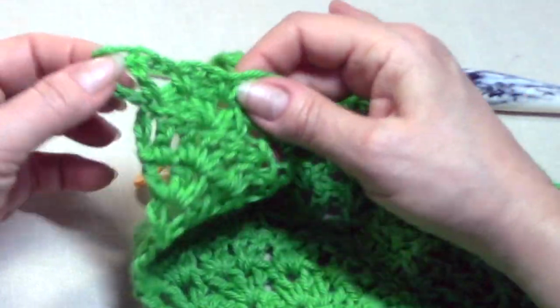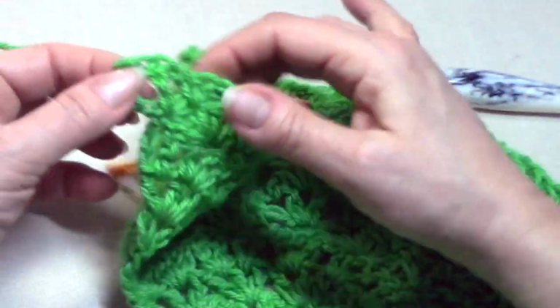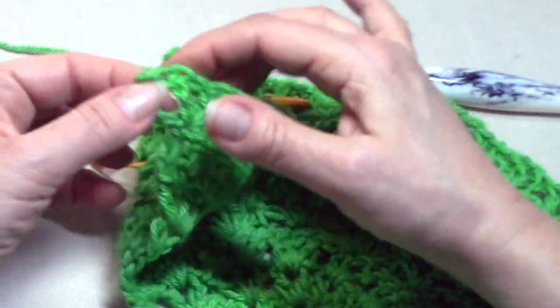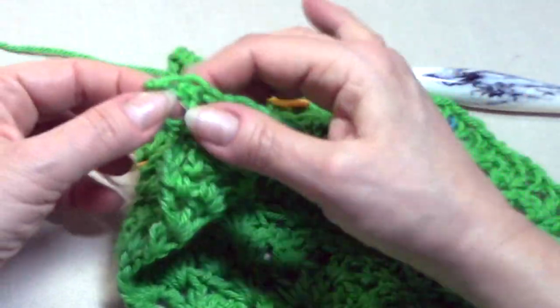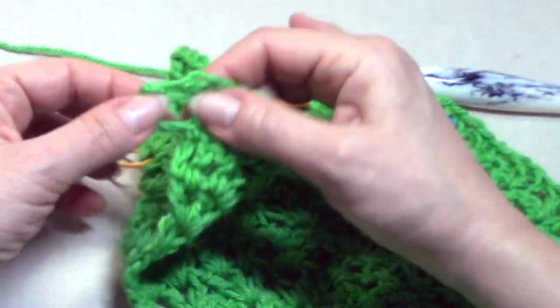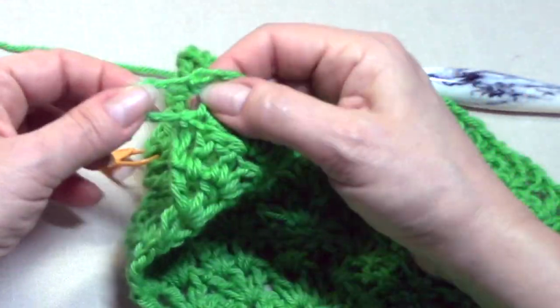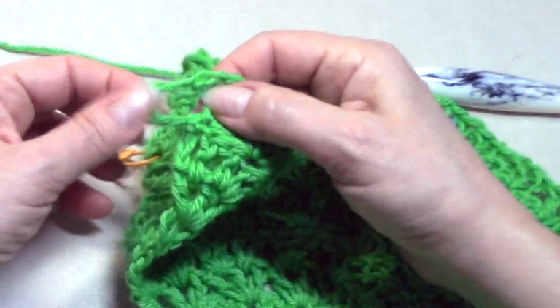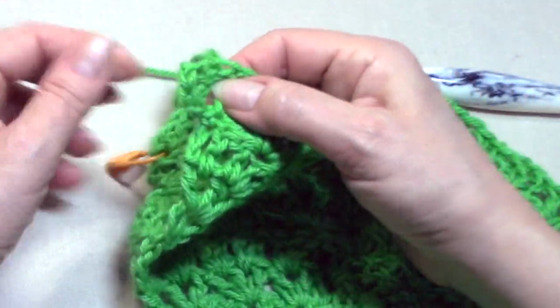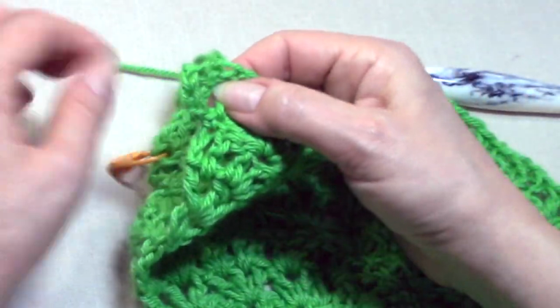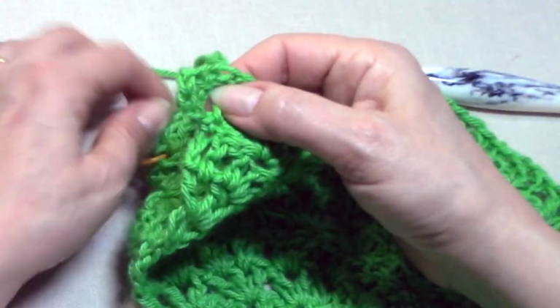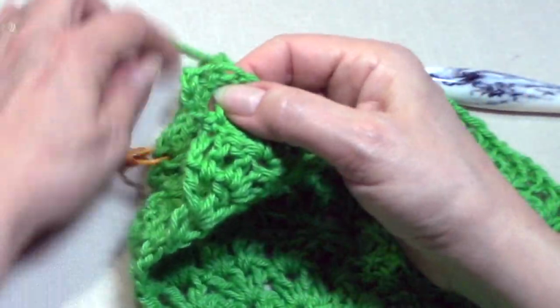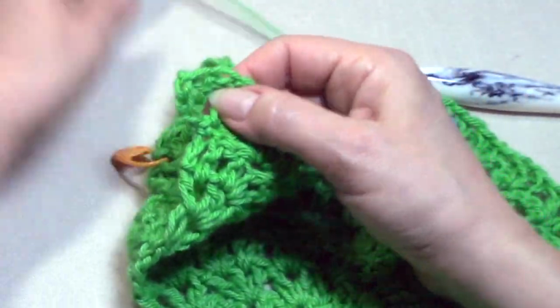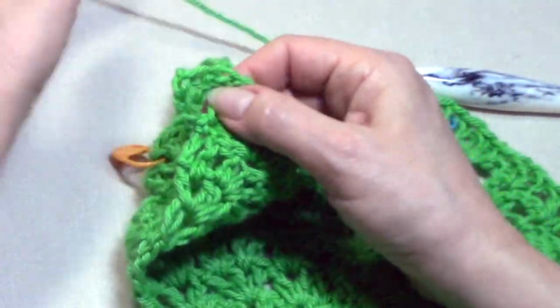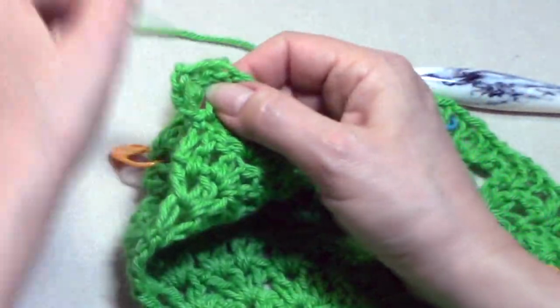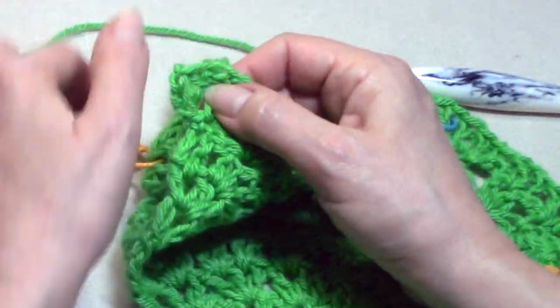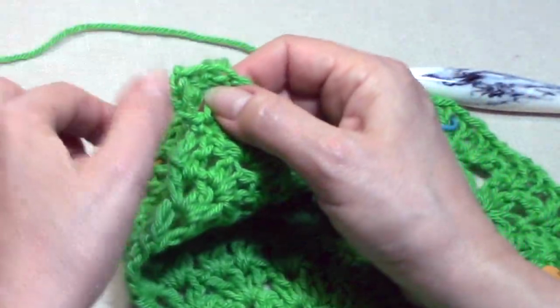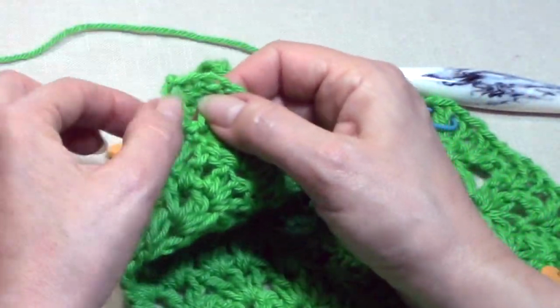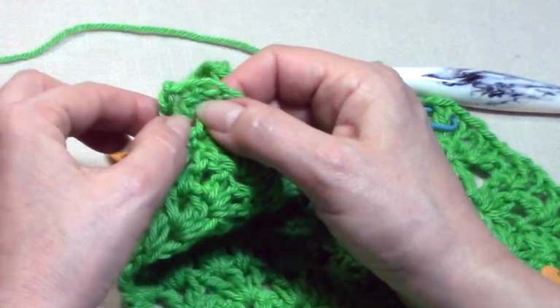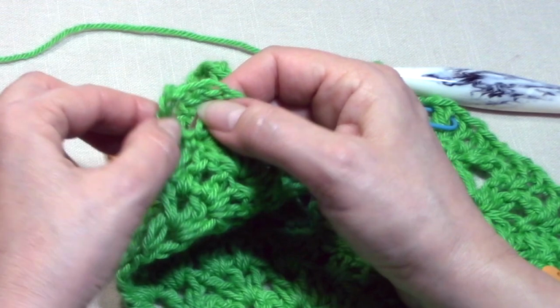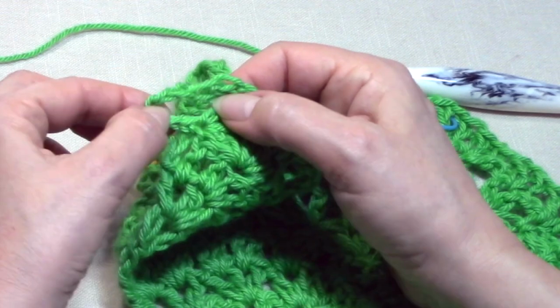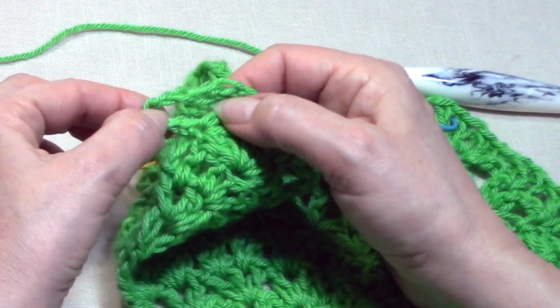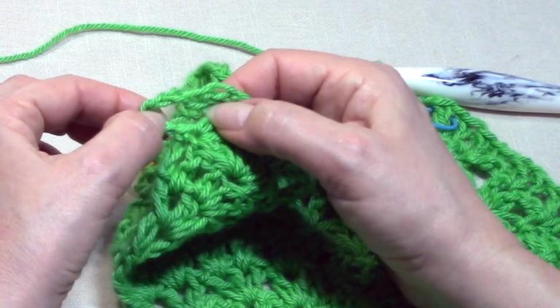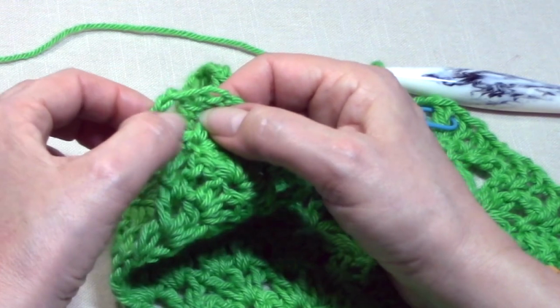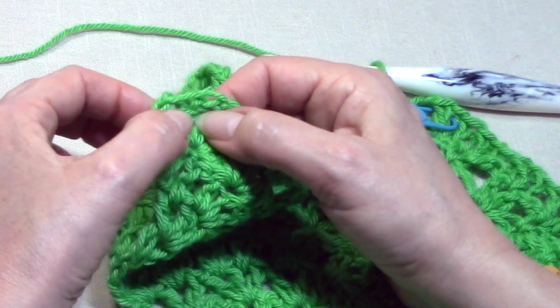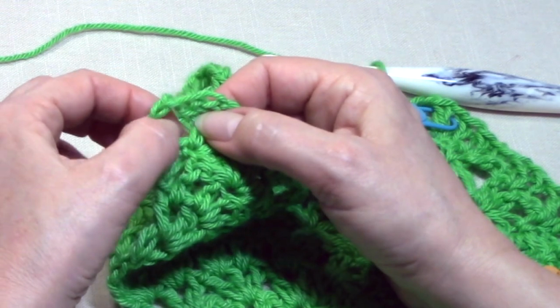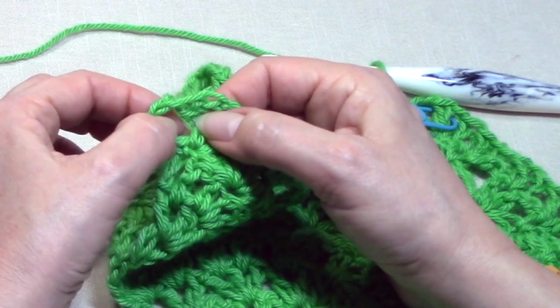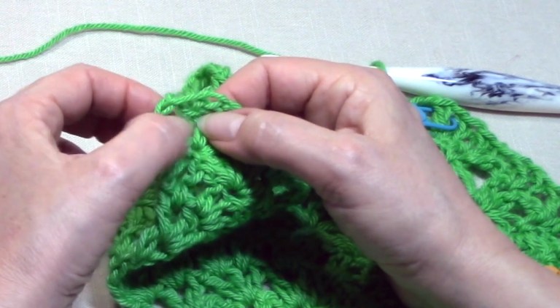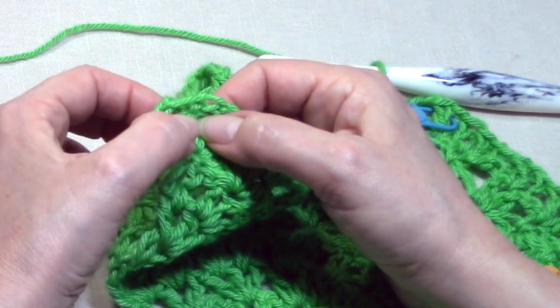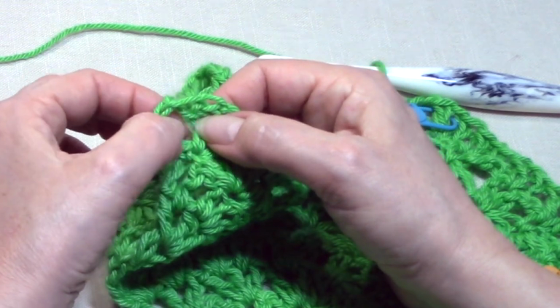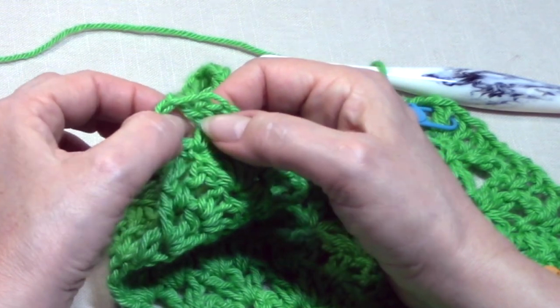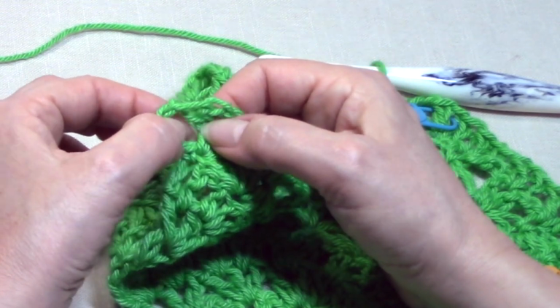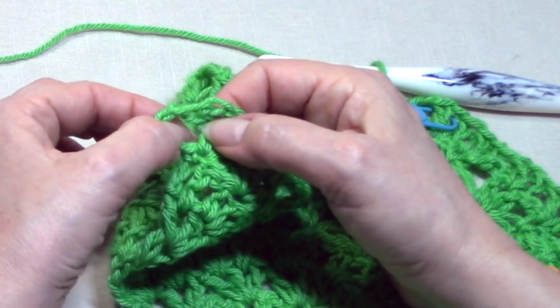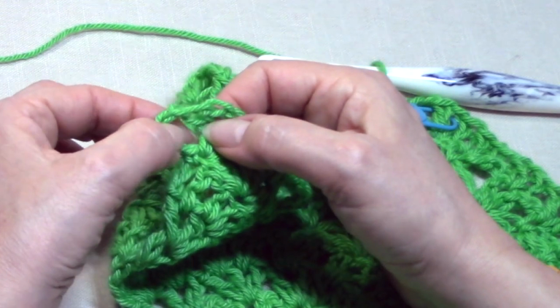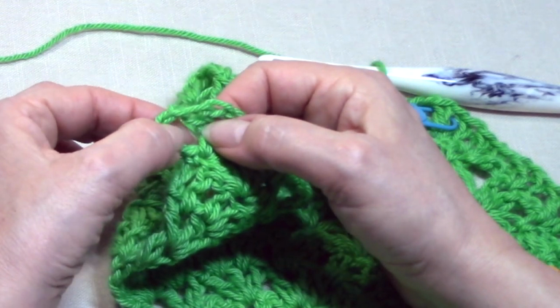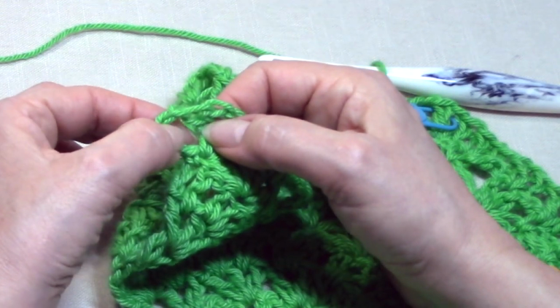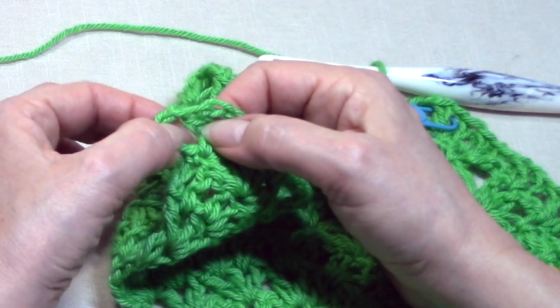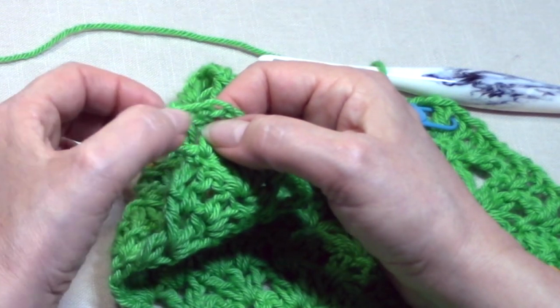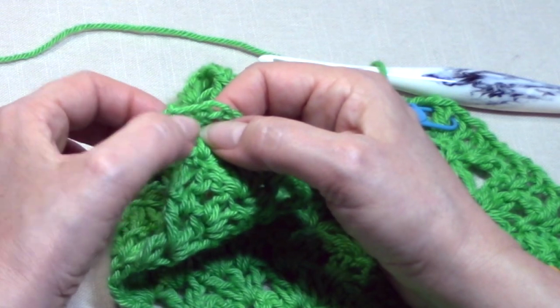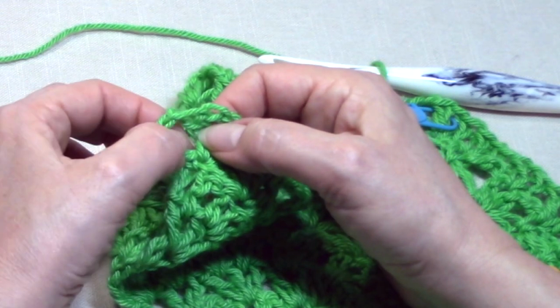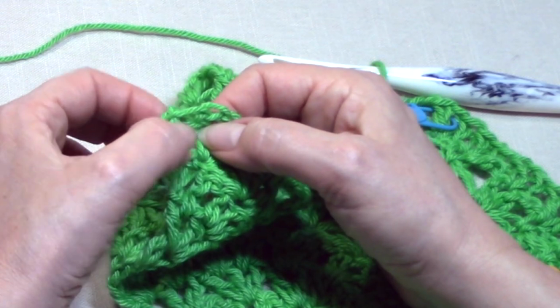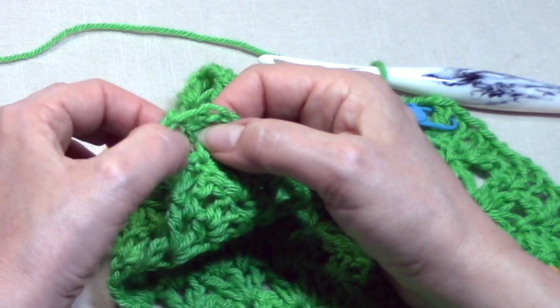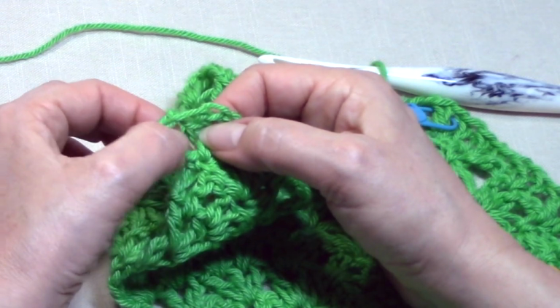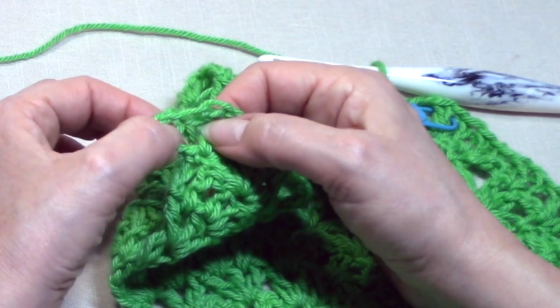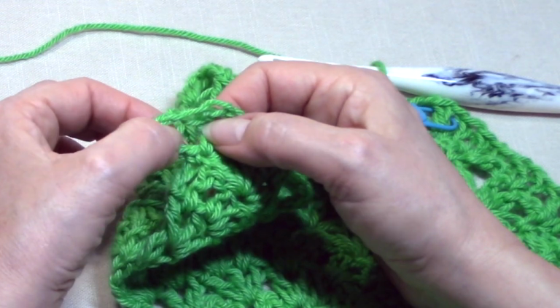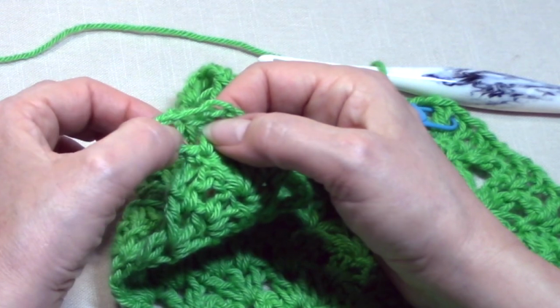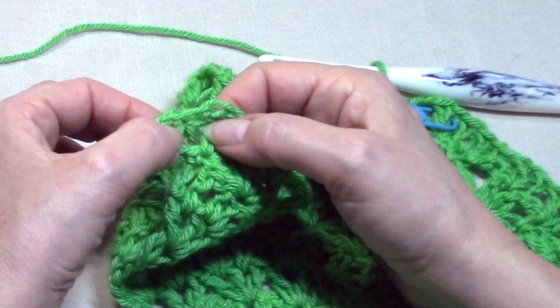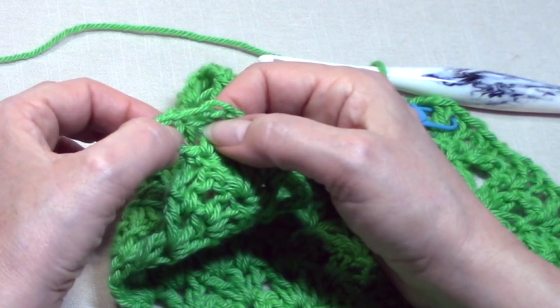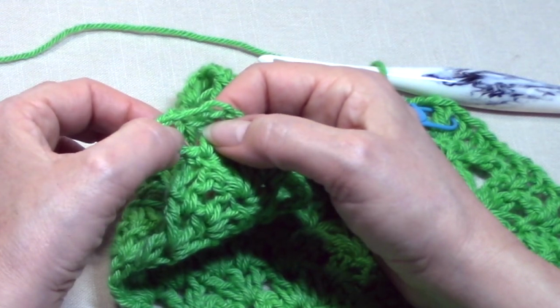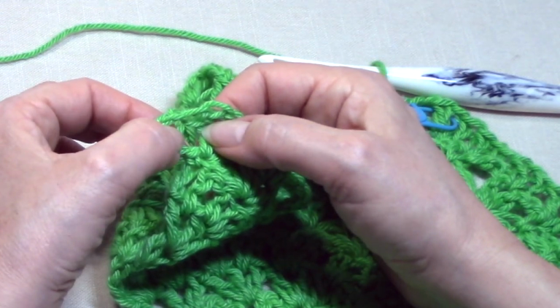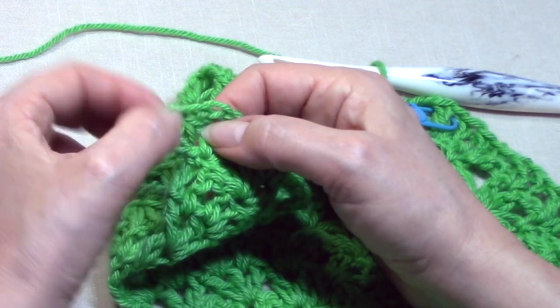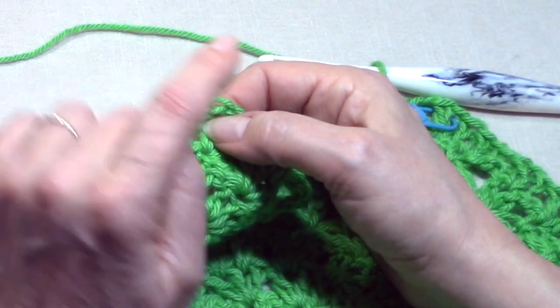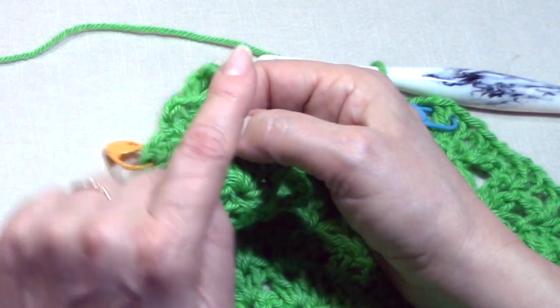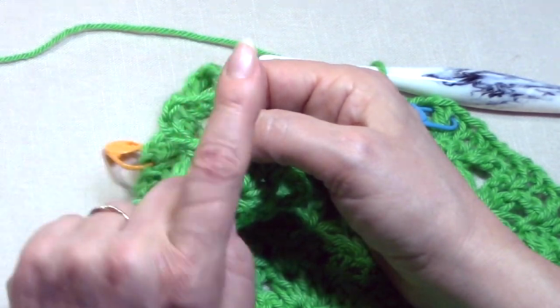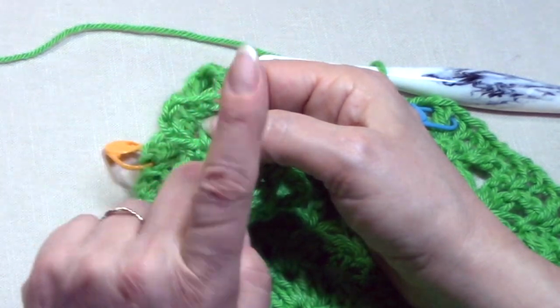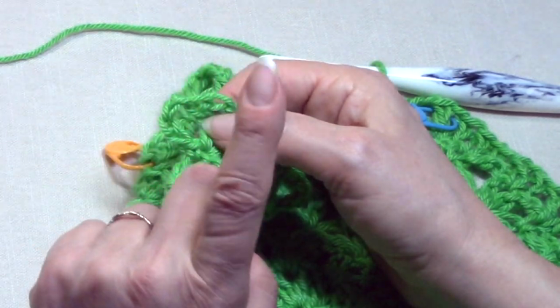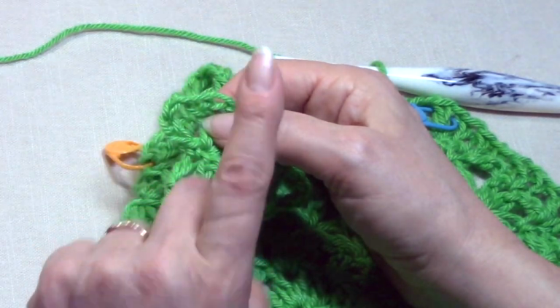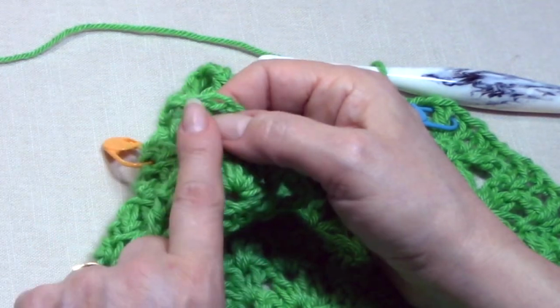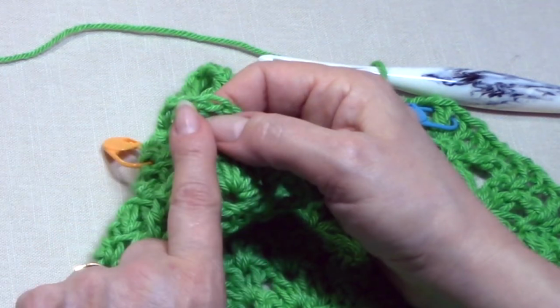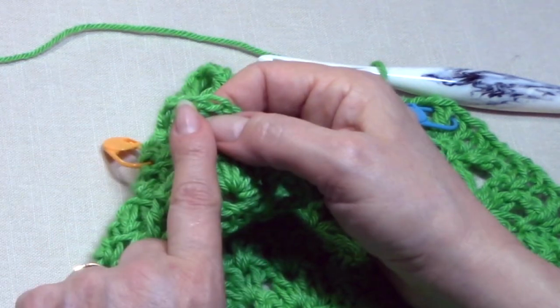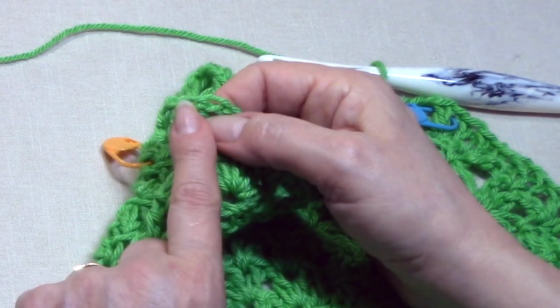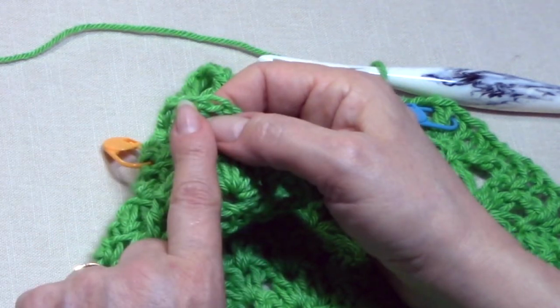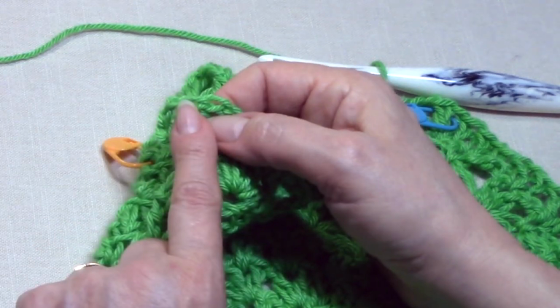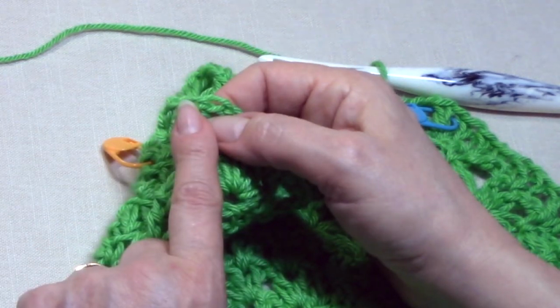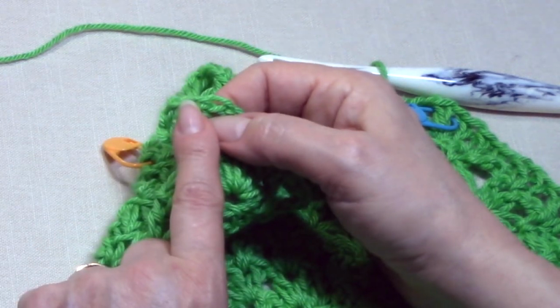Place one V-stitch increase in that center single crochet, and remember to re-mark your center with the stitch marker around that middle double crochet. Regular V-stitch in the next single crochet because now we've completed our center. We are doing a mirror image of what we did on the first side — on the left side now you are leaning to the left. Just keep working one regular V-stitch in each V-stitch and in each single crochet up to your next stitch marker, then place a V-stitch increase where your stitch marker is.